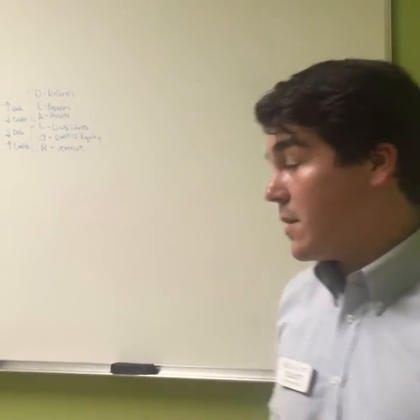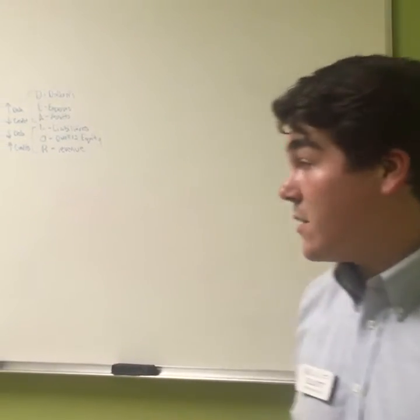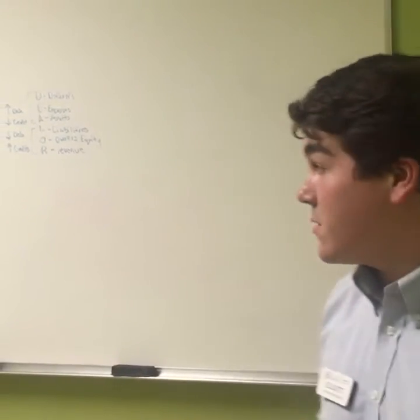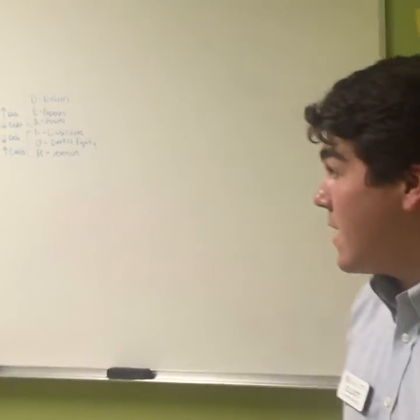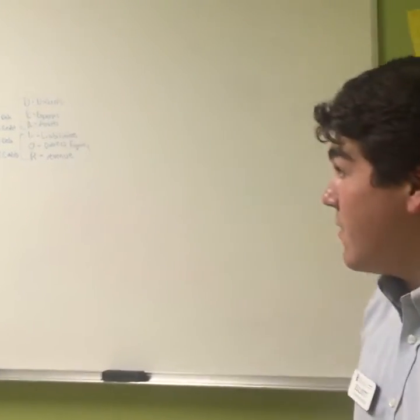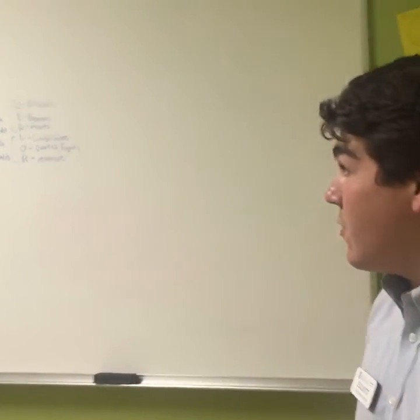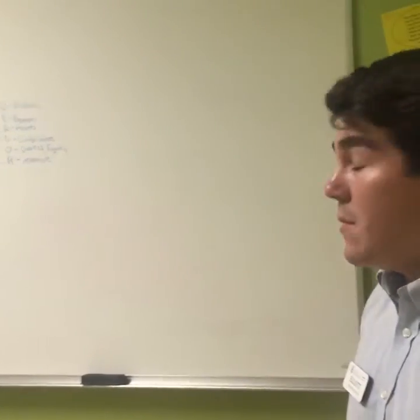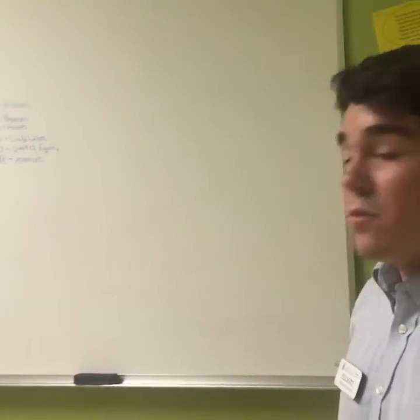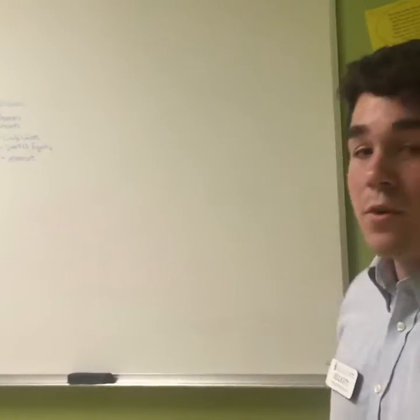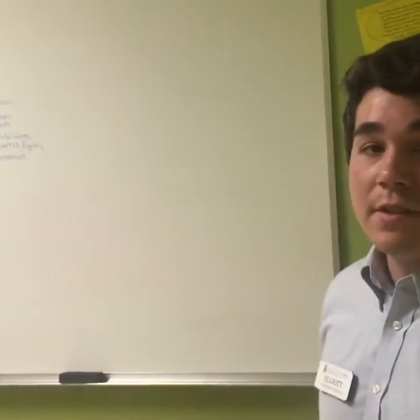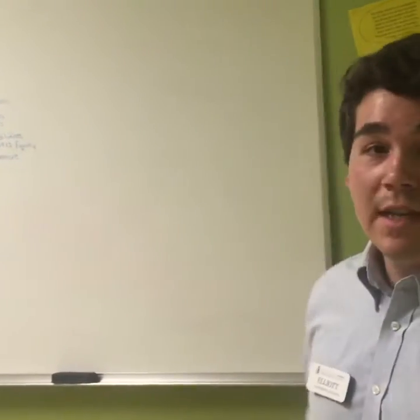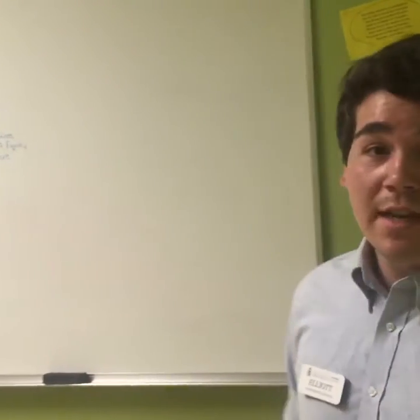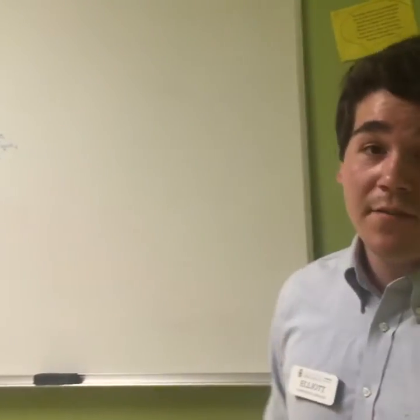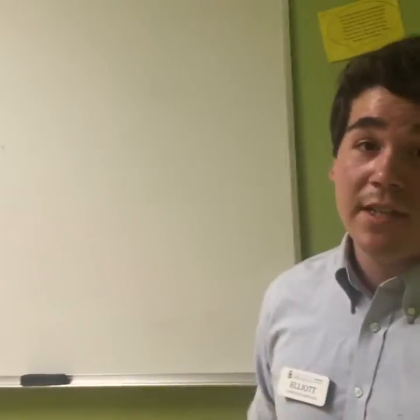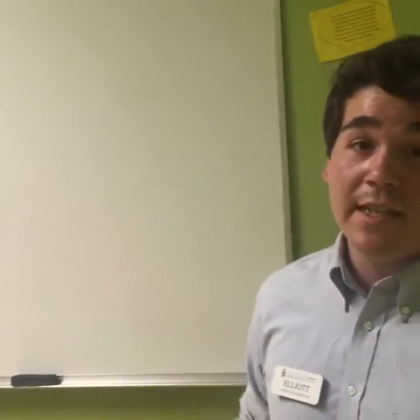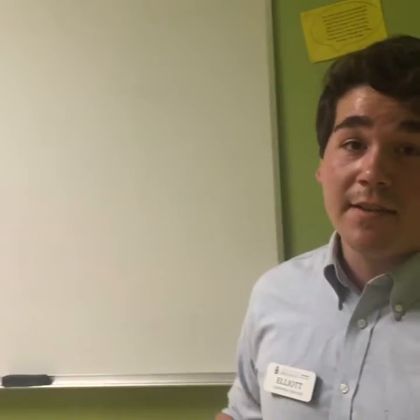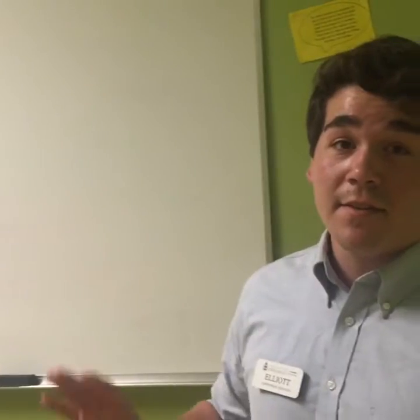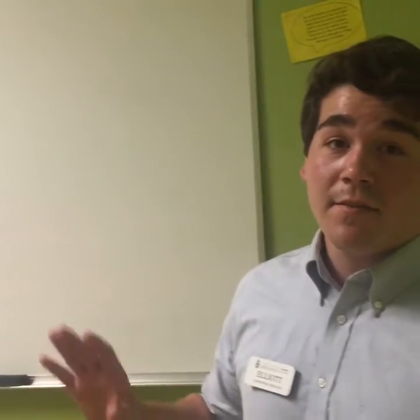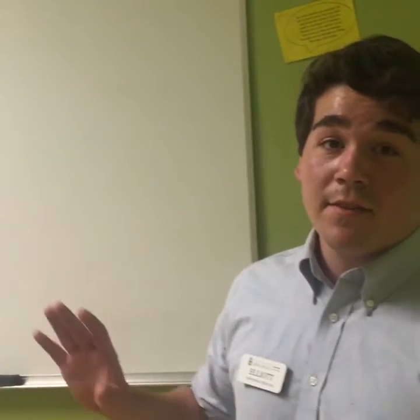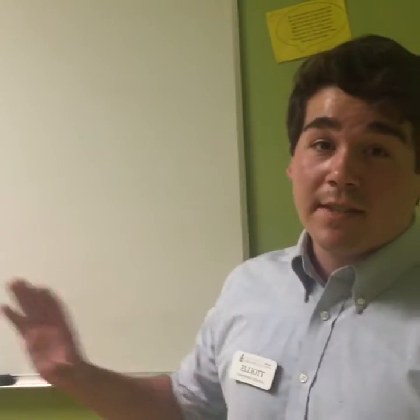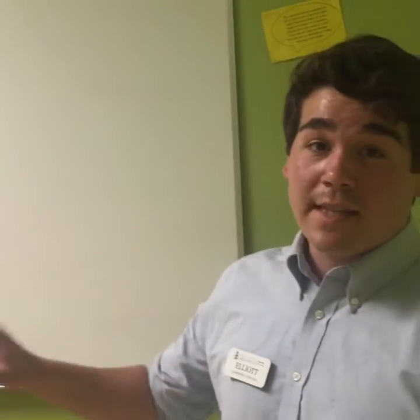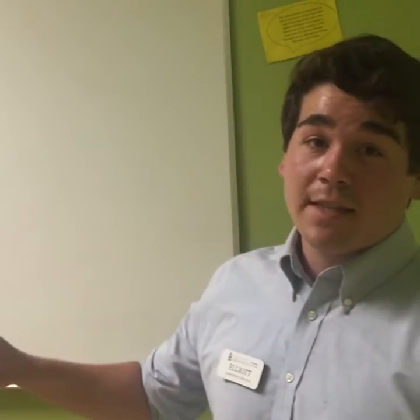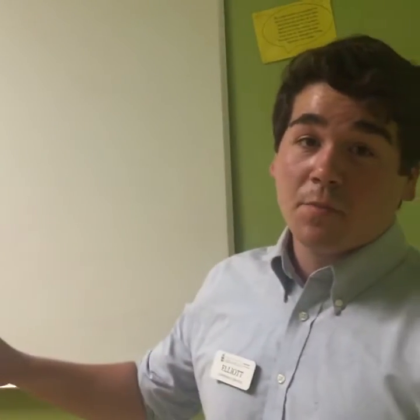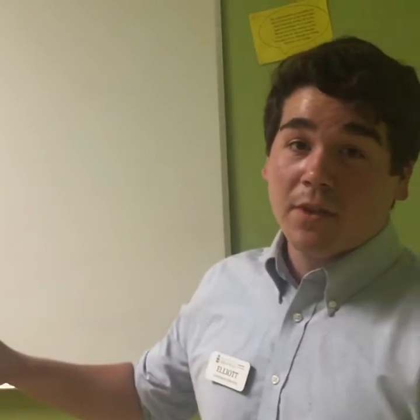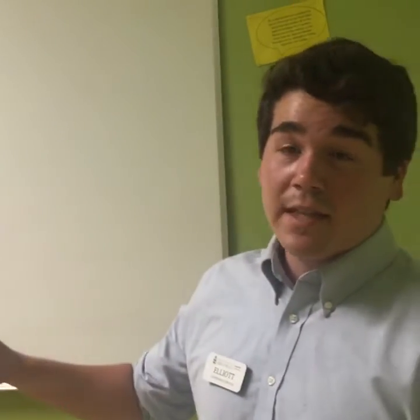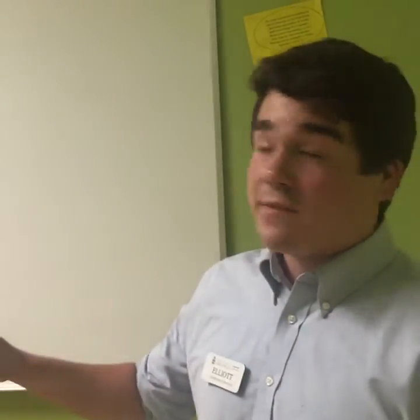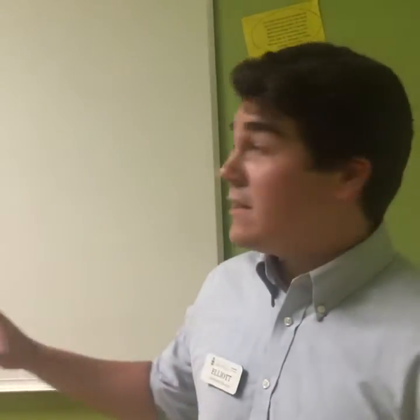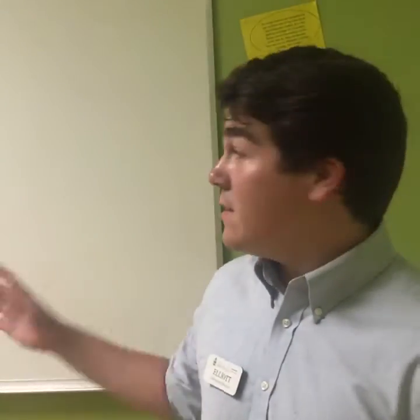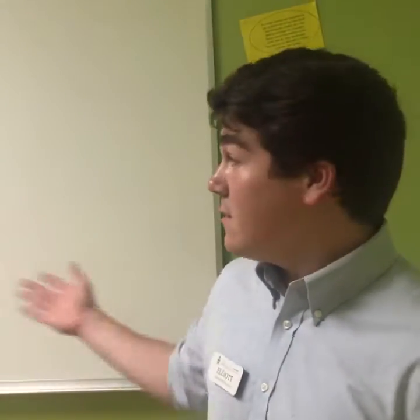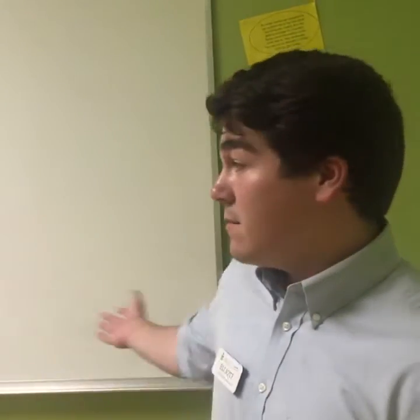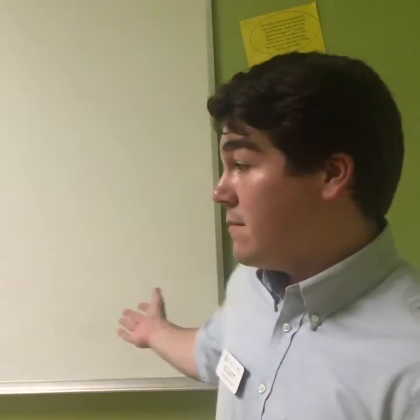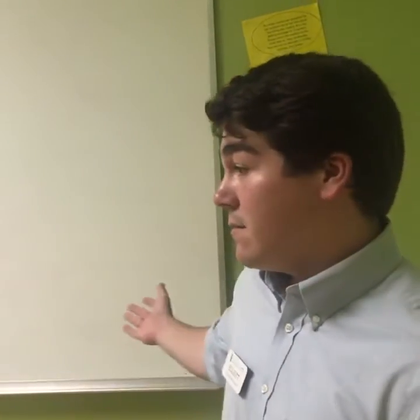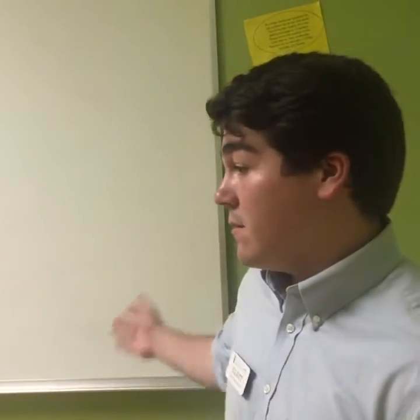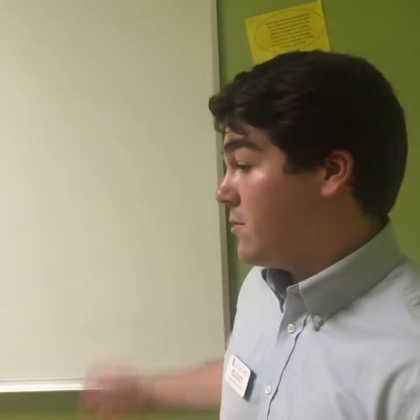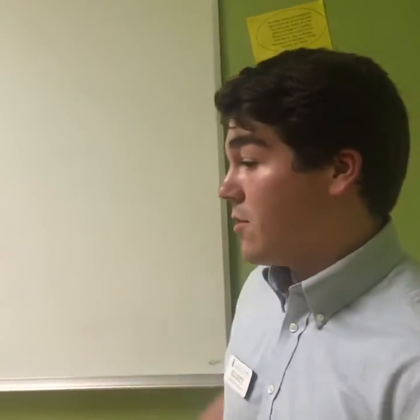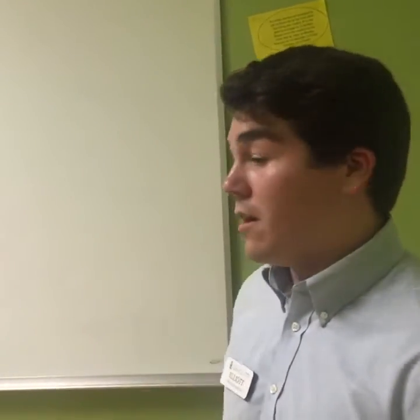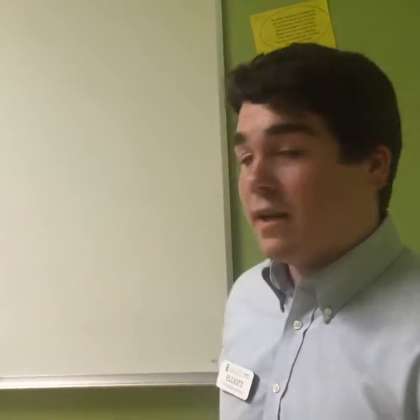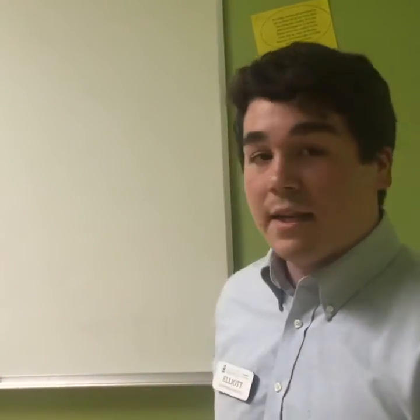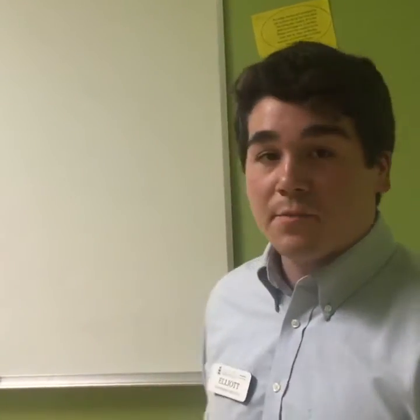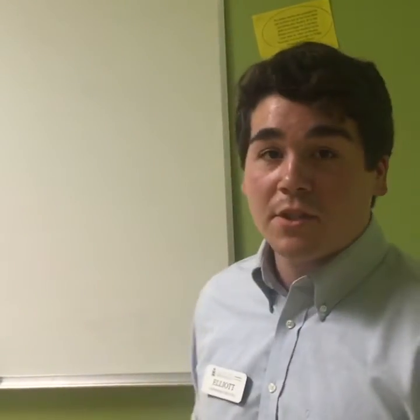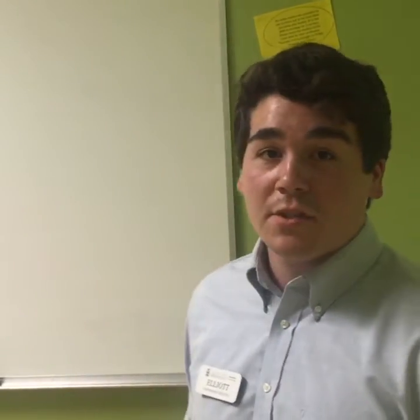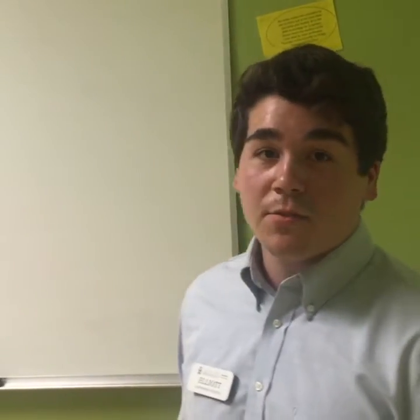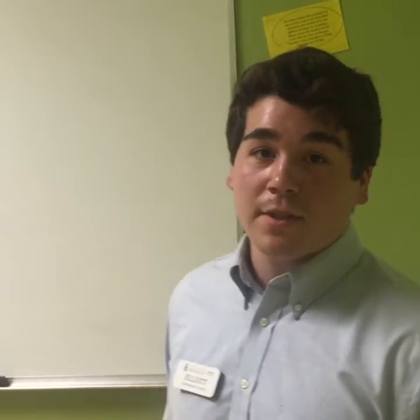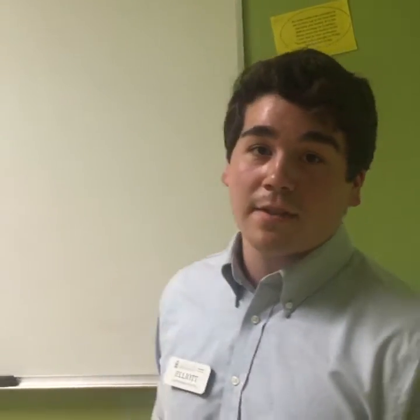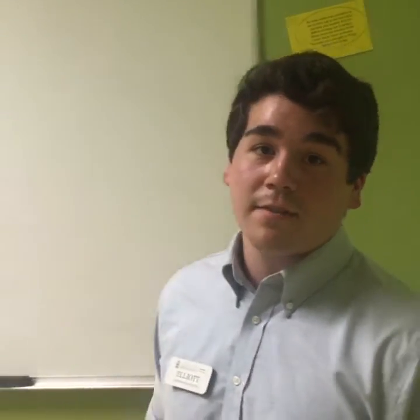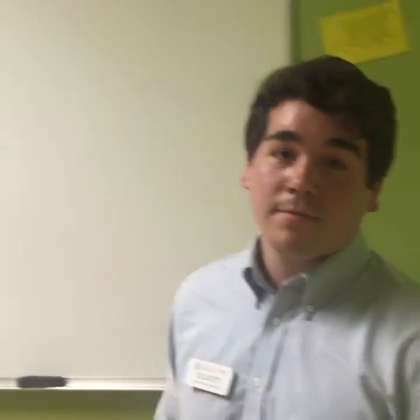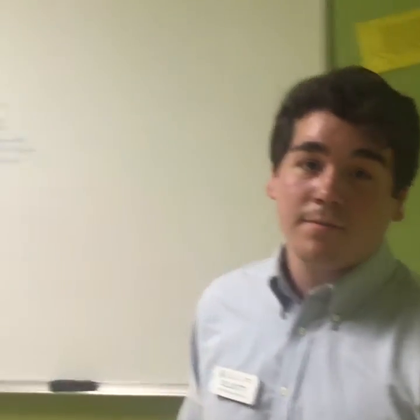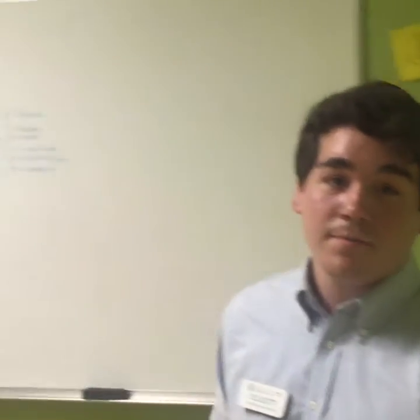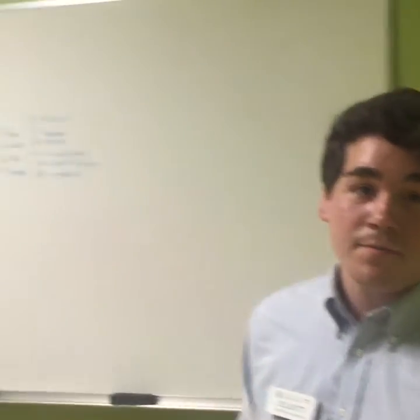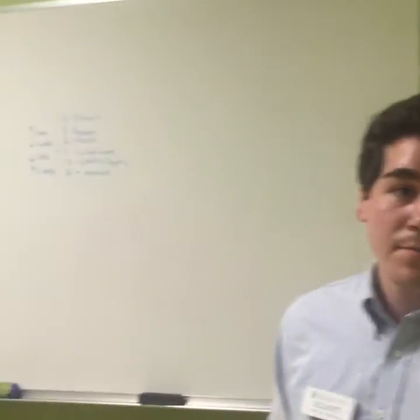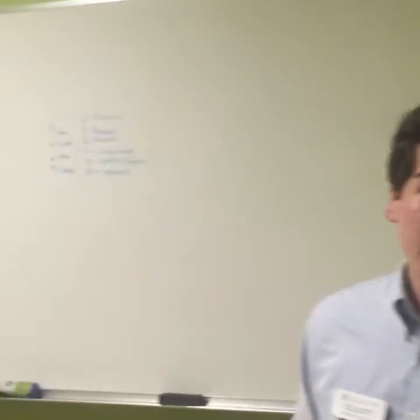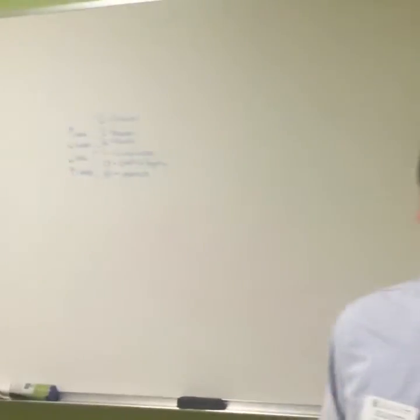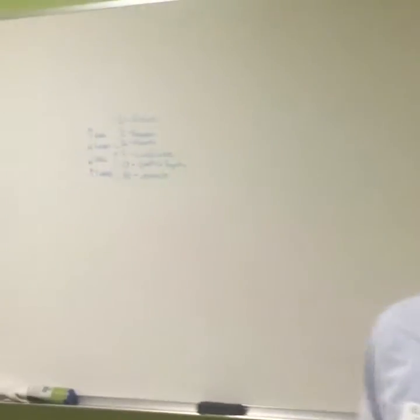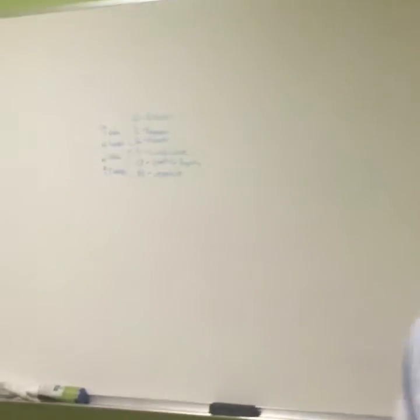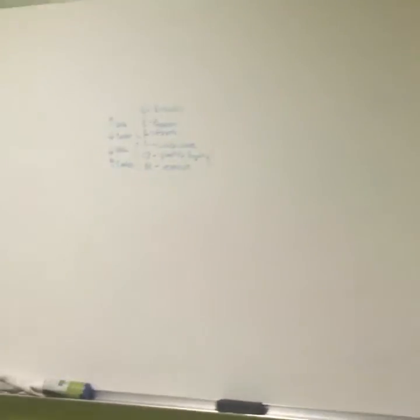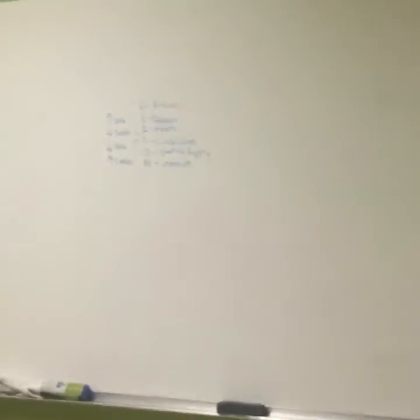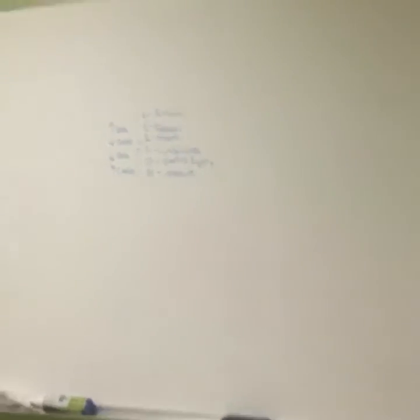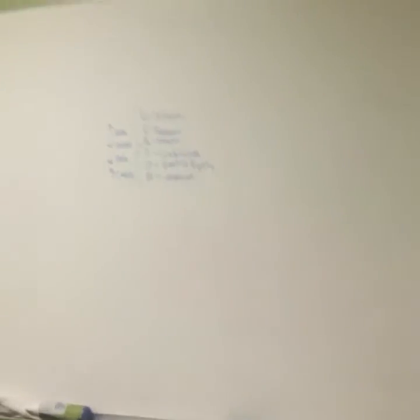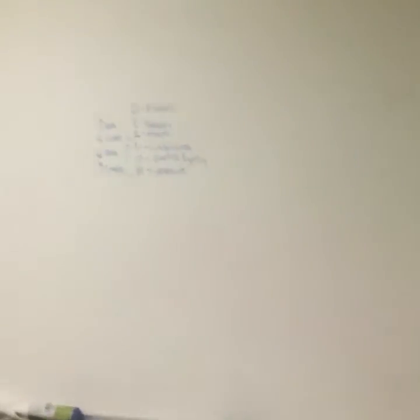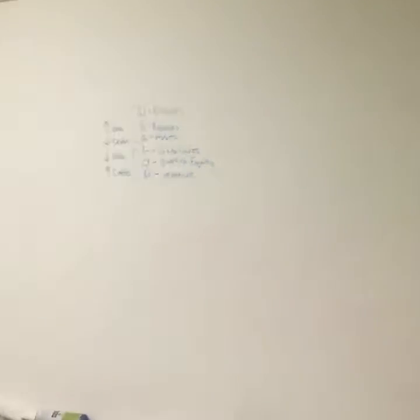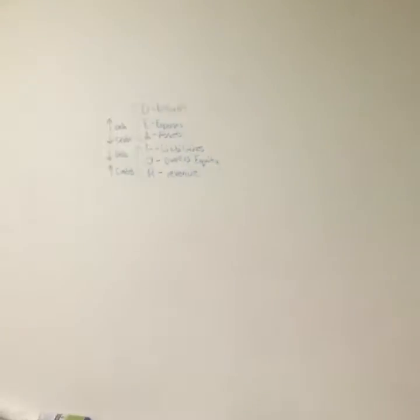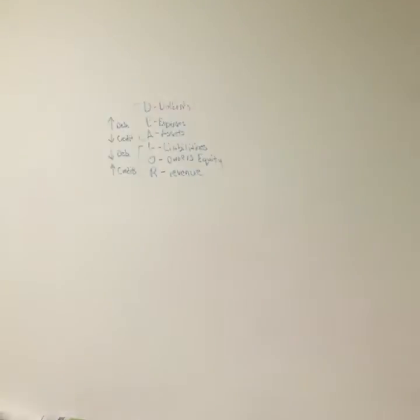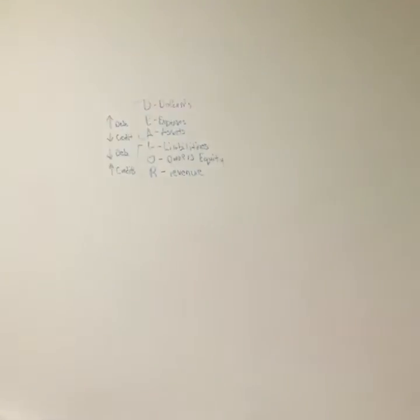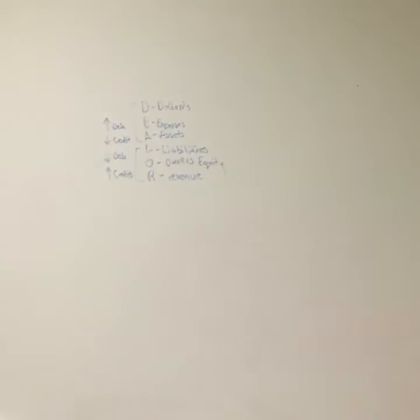We also have whiteboards — you need to see it to believe it, draw on it as much as you want. Did you write that up there? I did not.